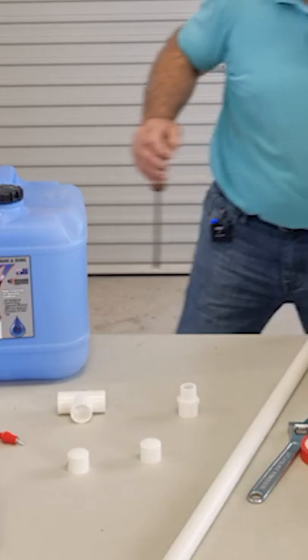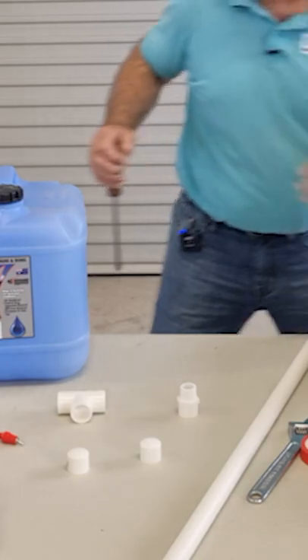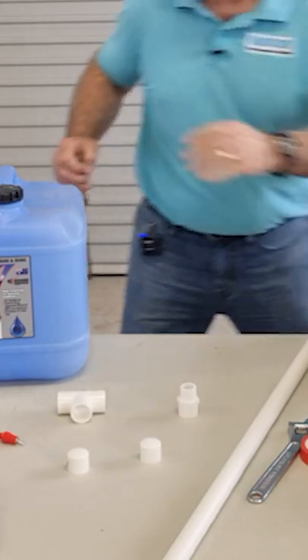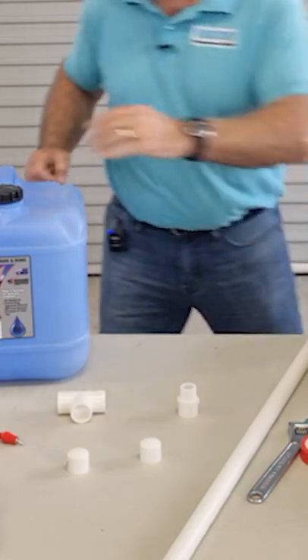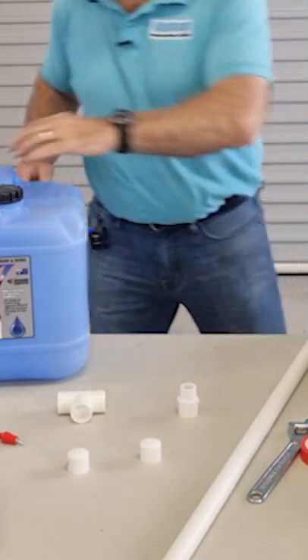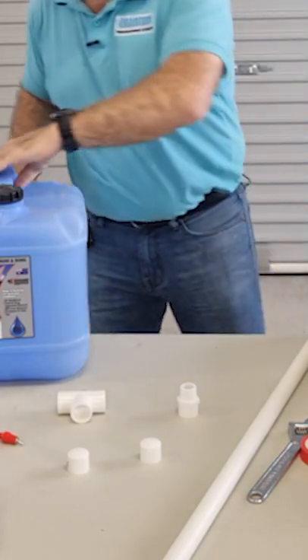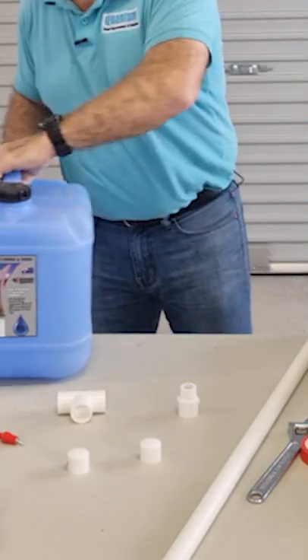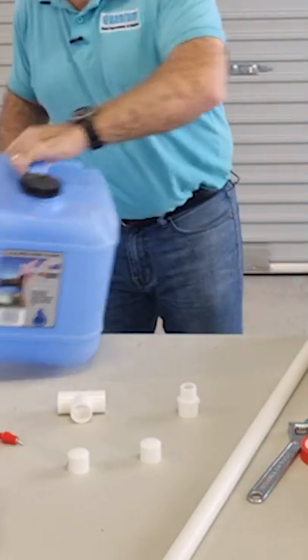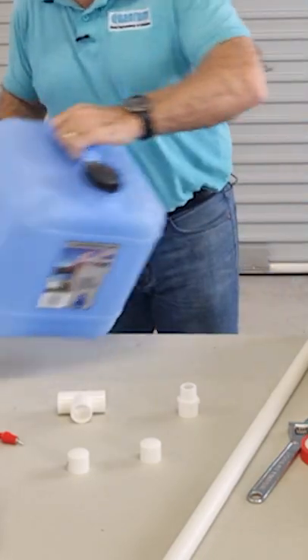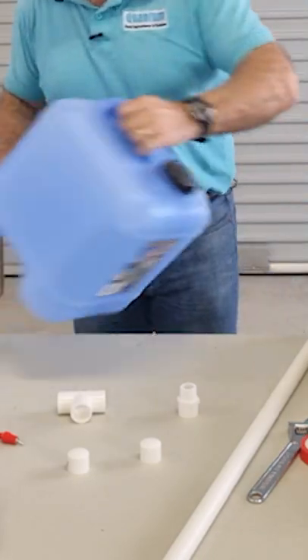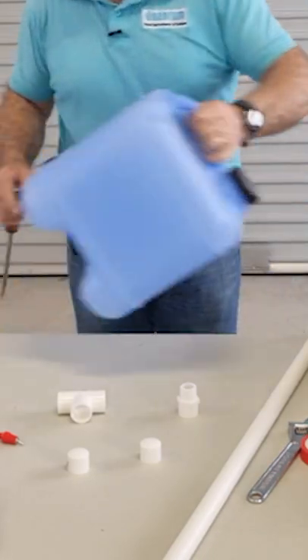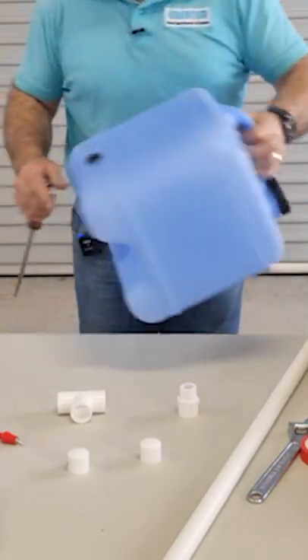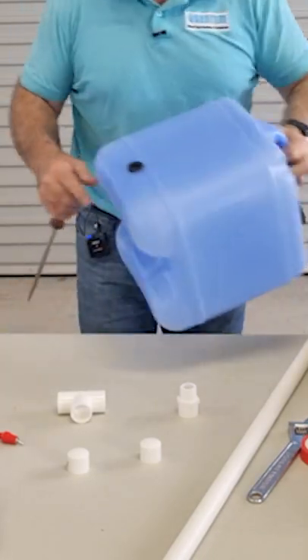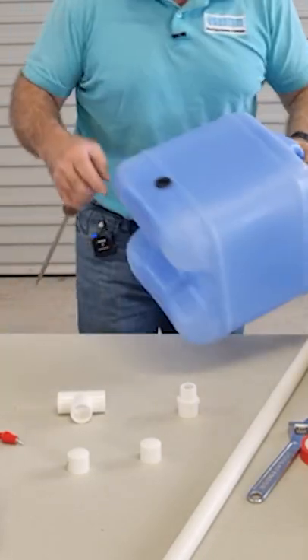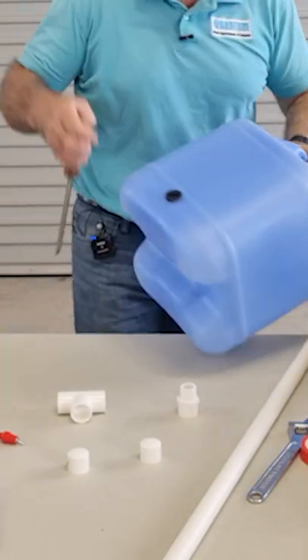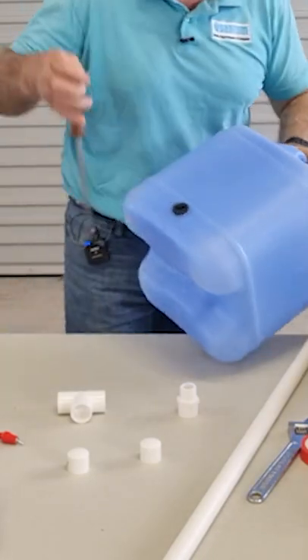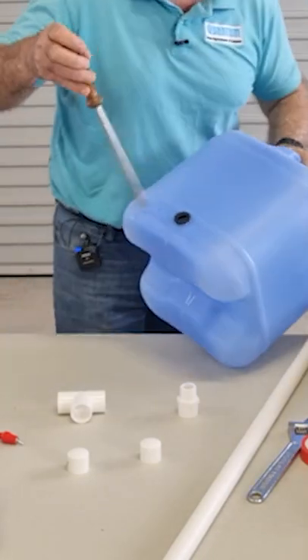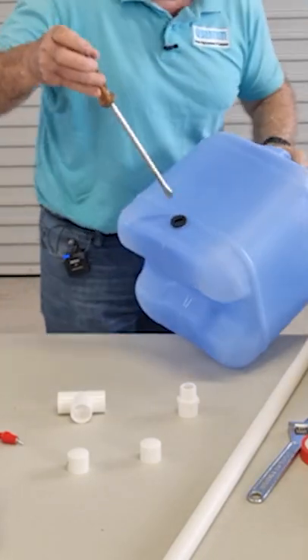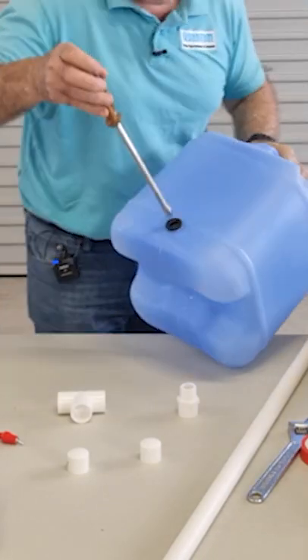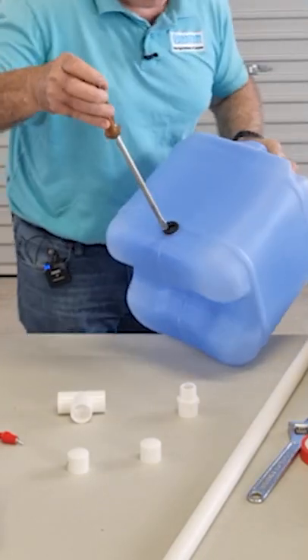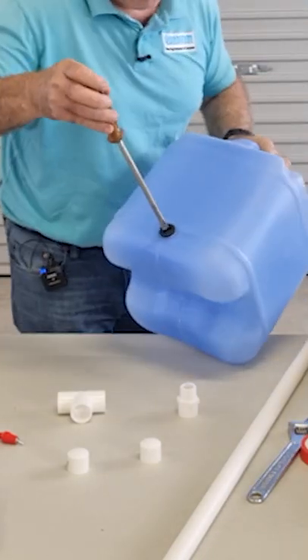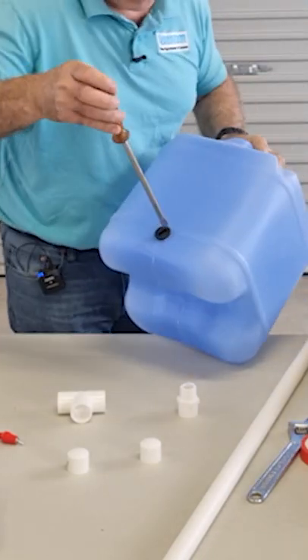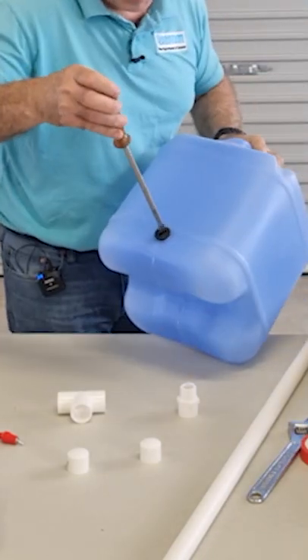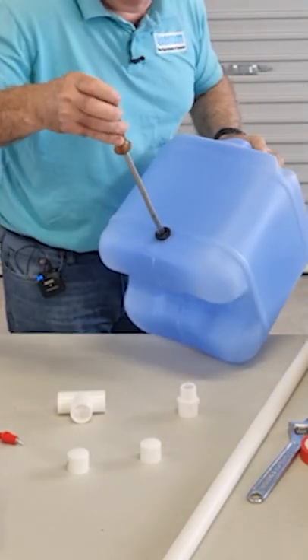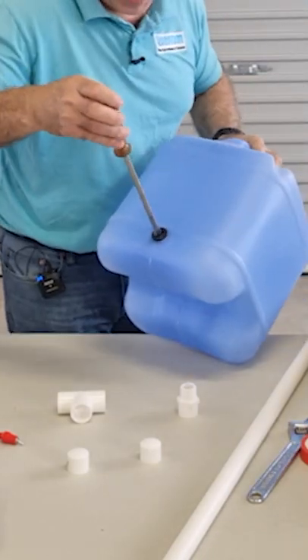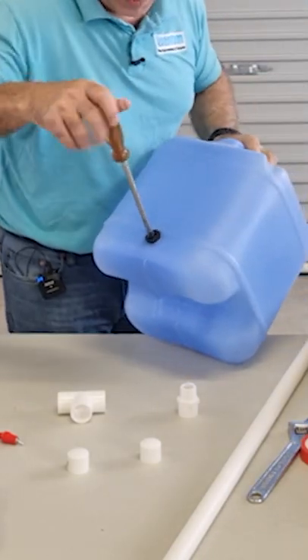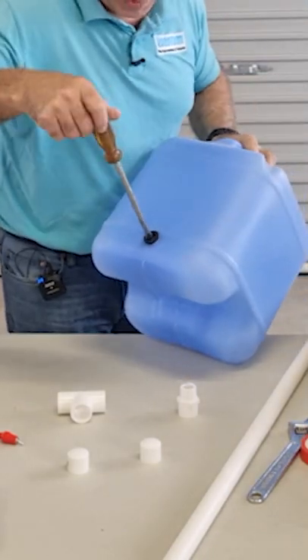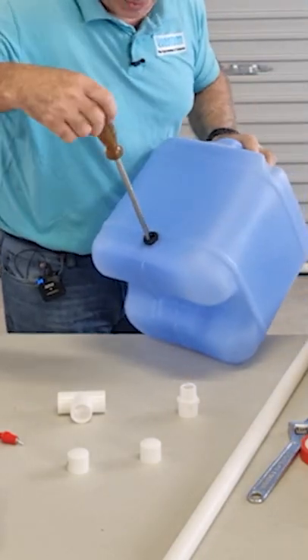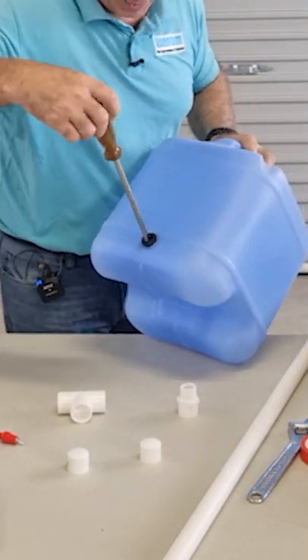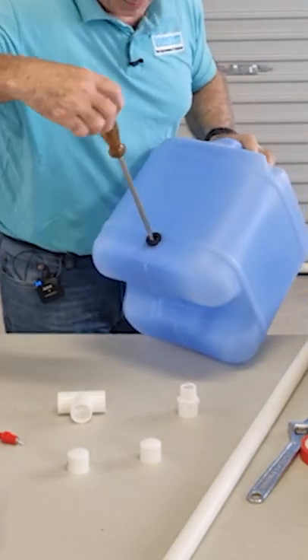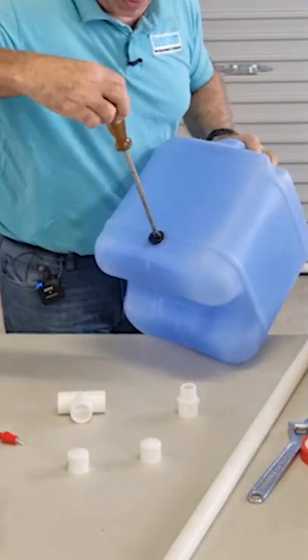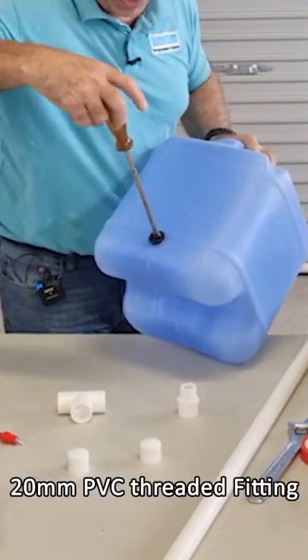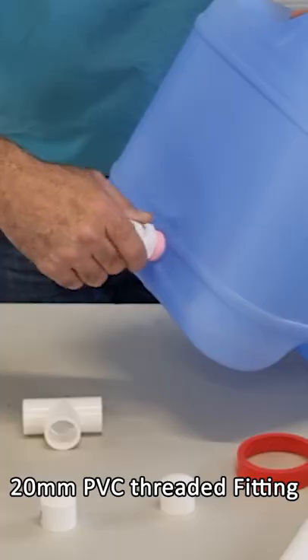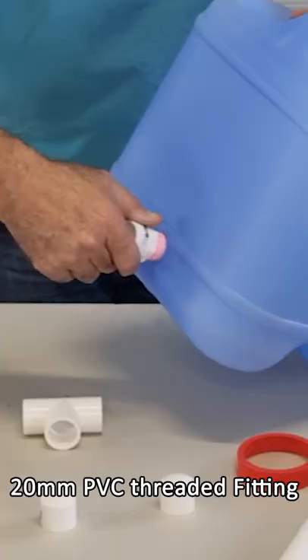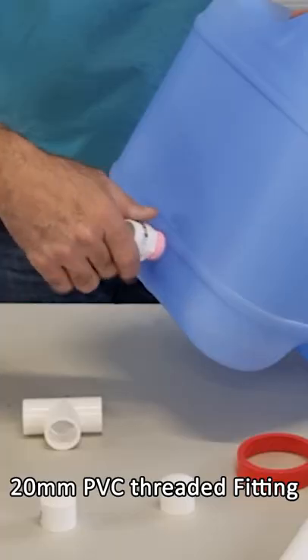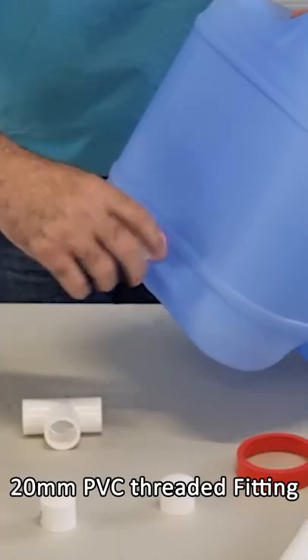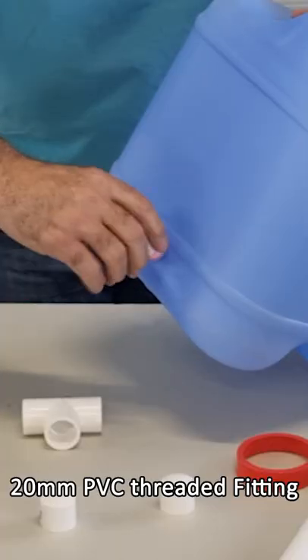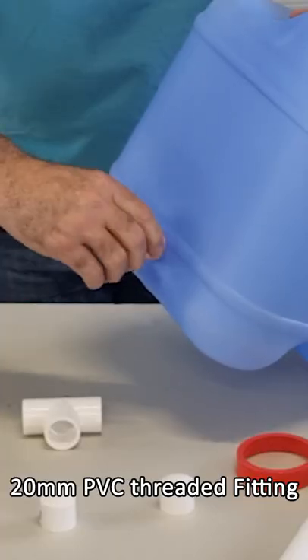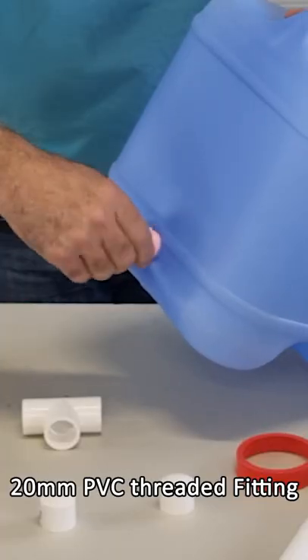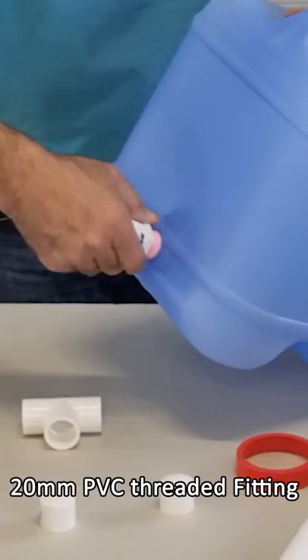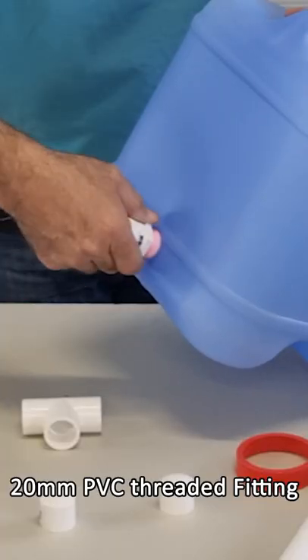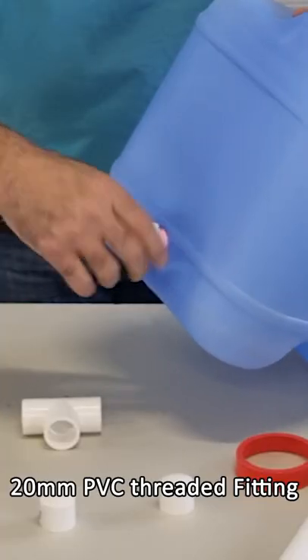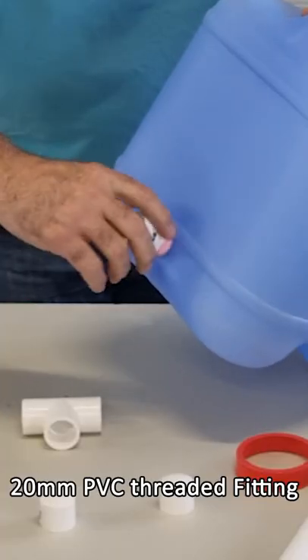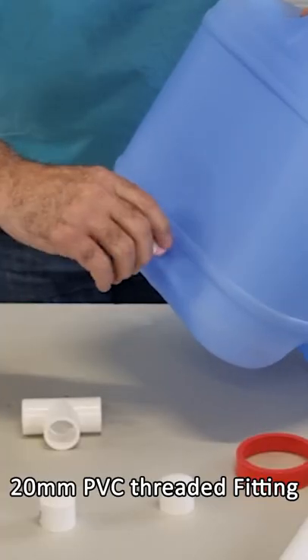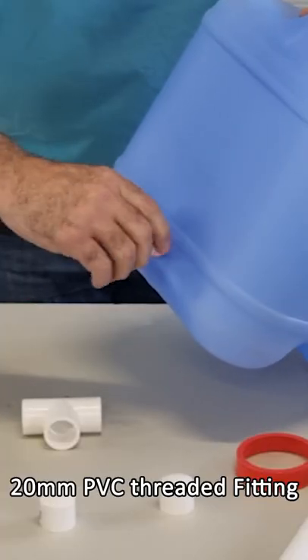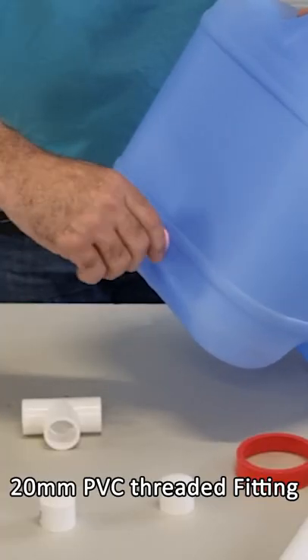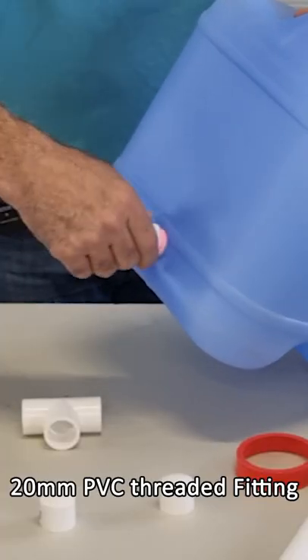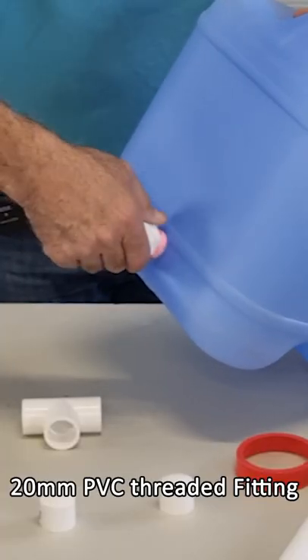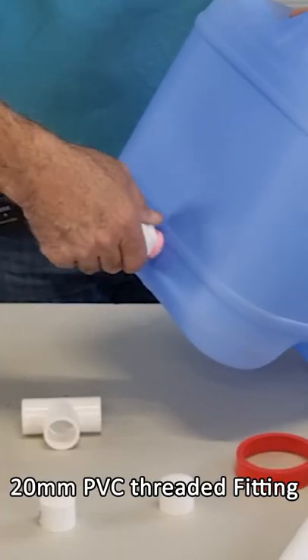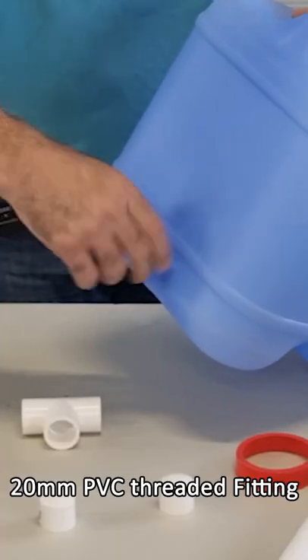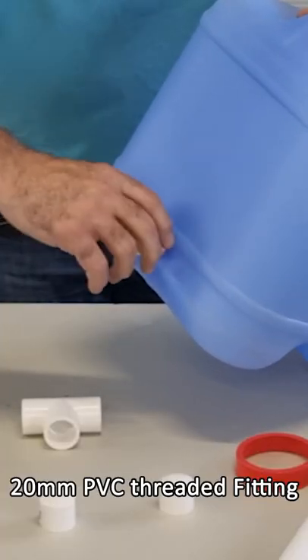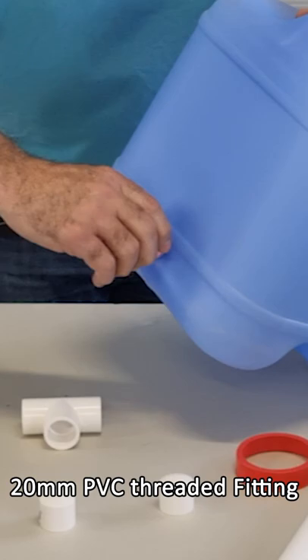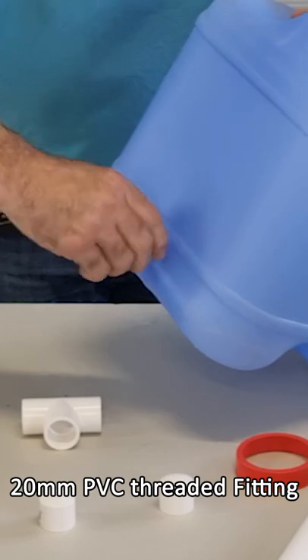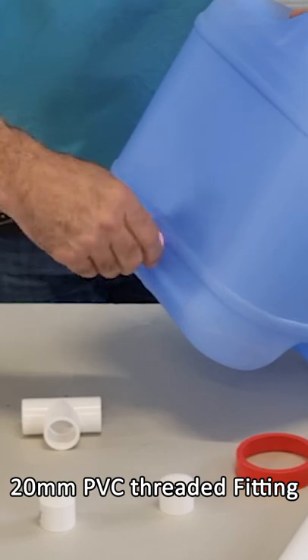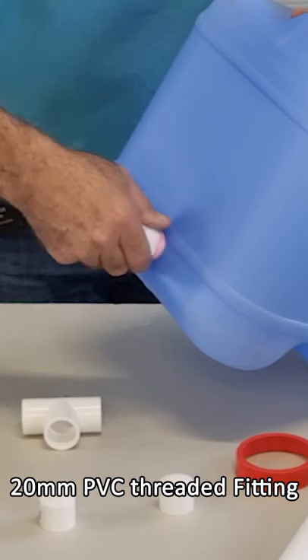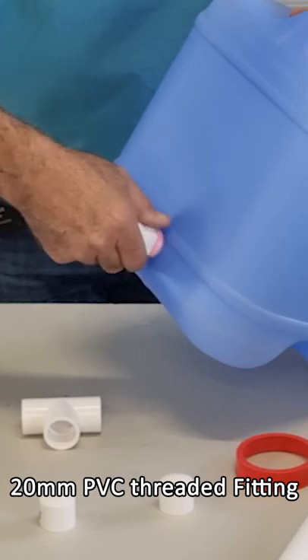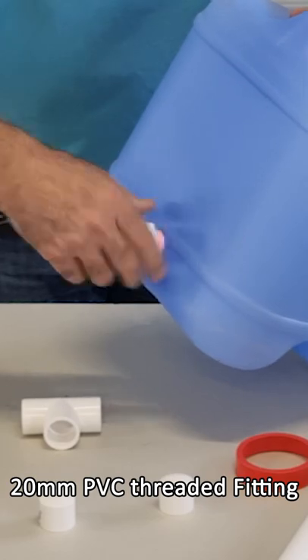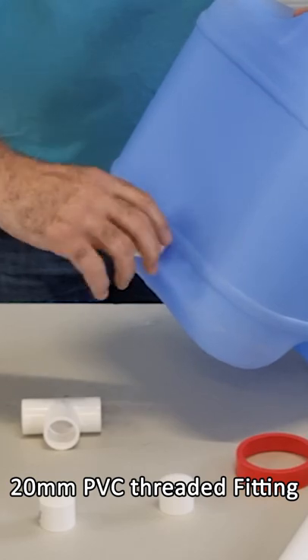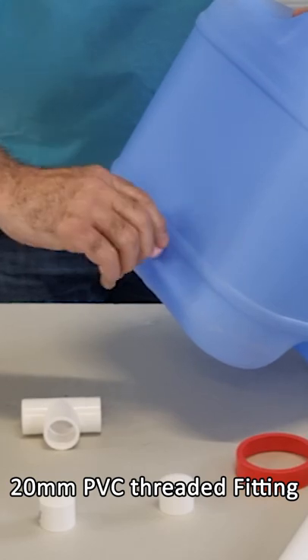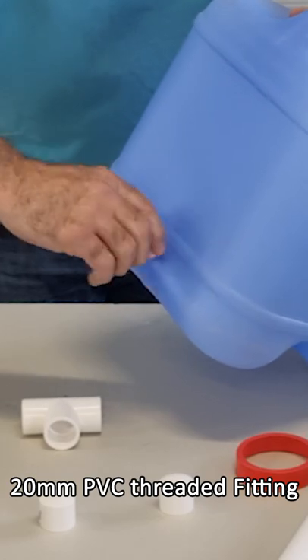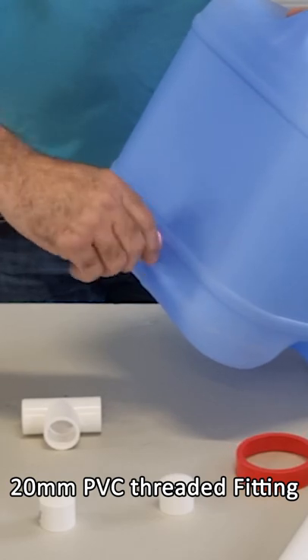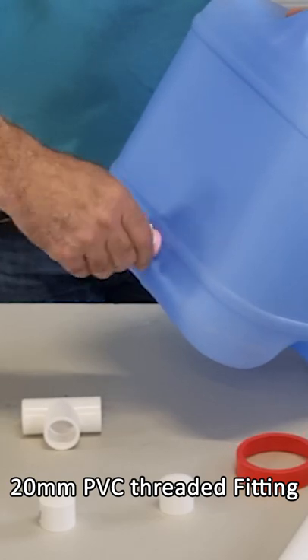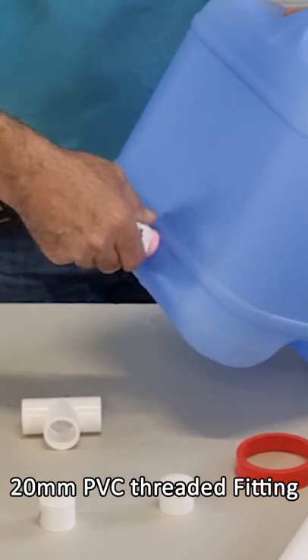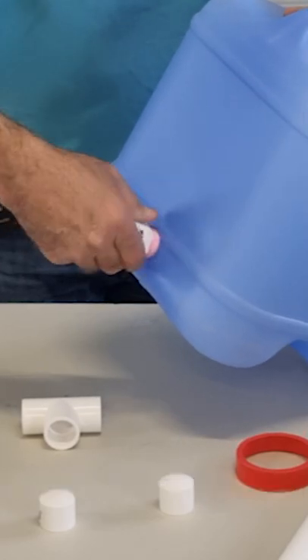The first thing I need to do is take off this little plug, and so using this 20mm fitting I'm going to screw it into that place.